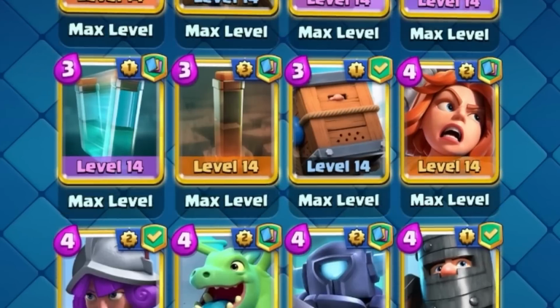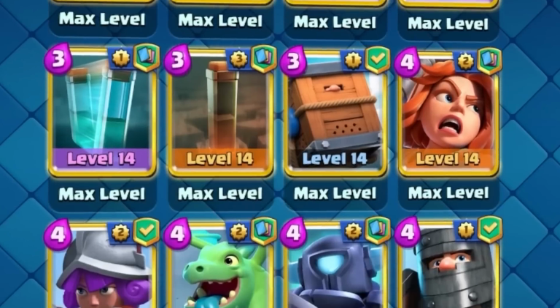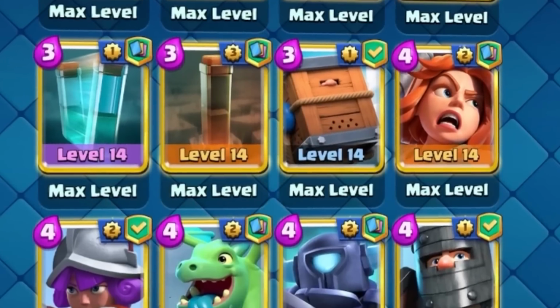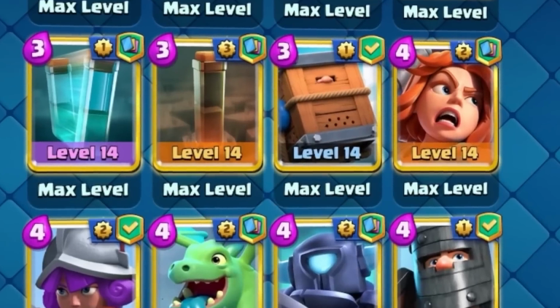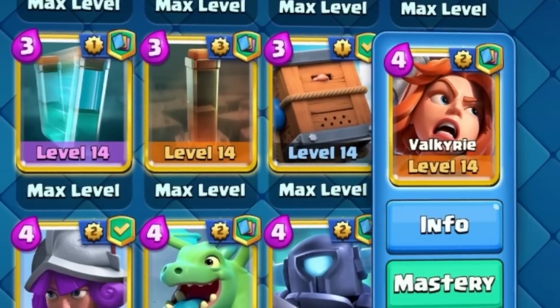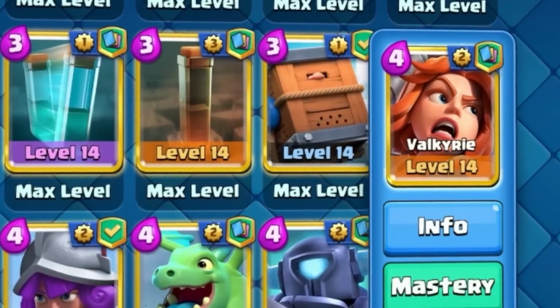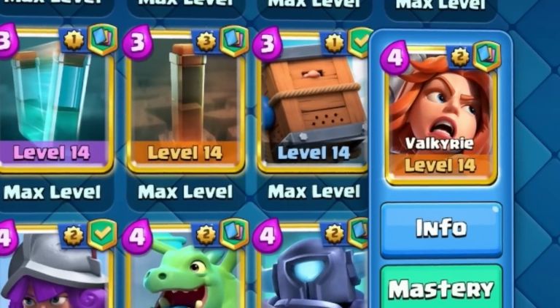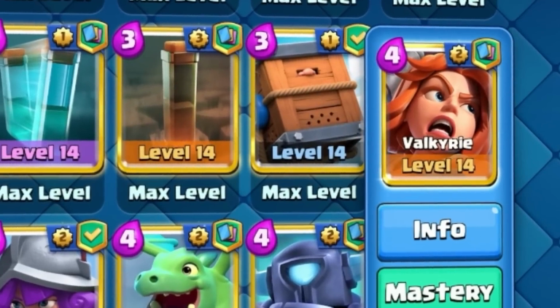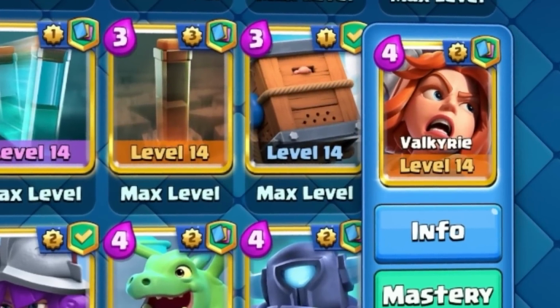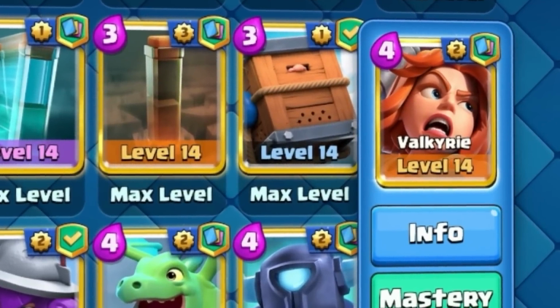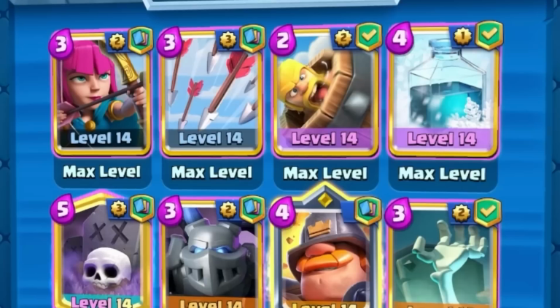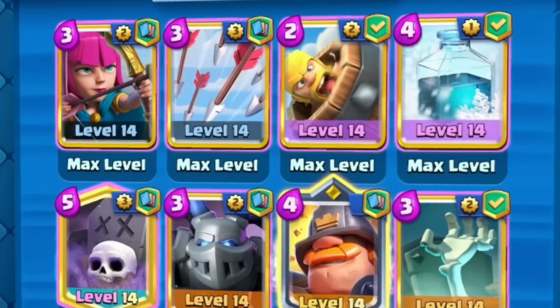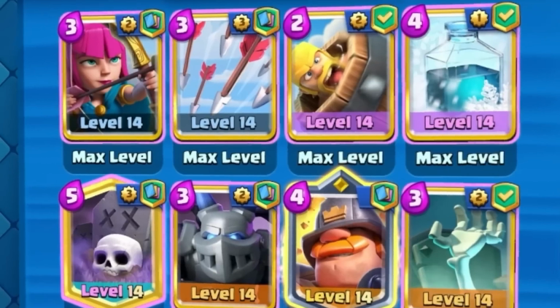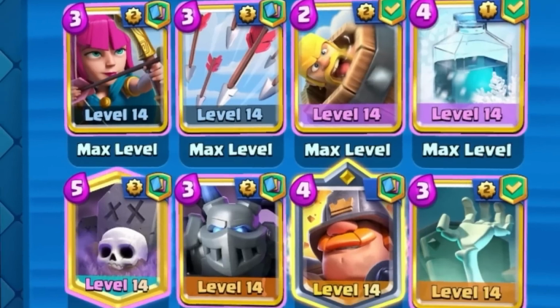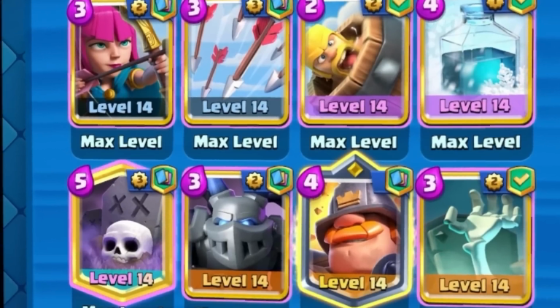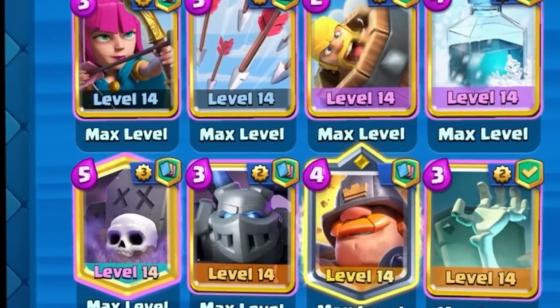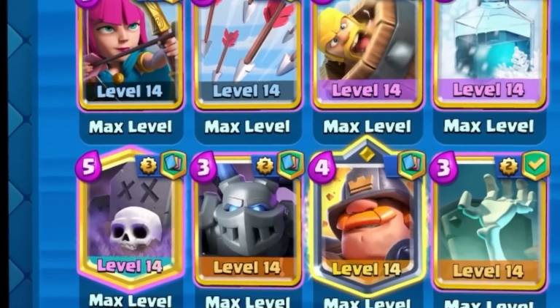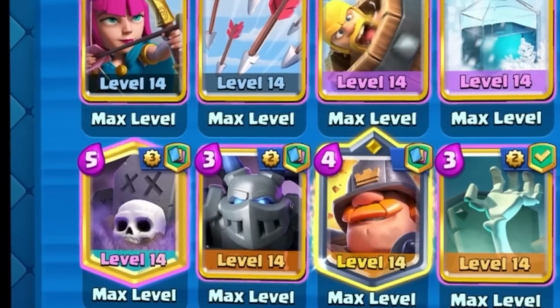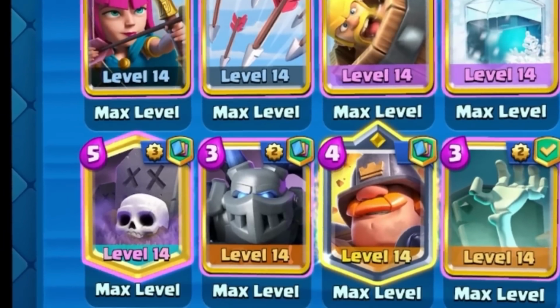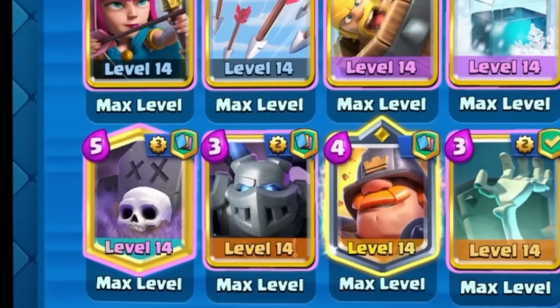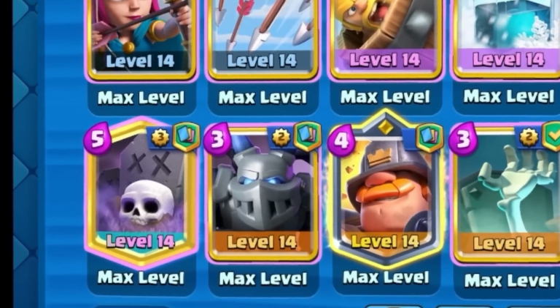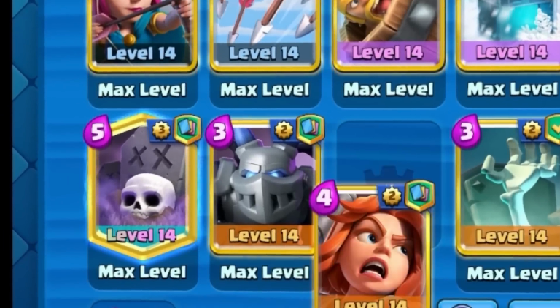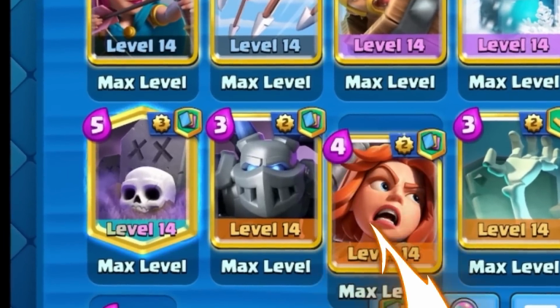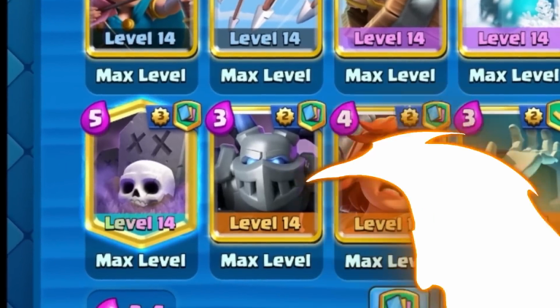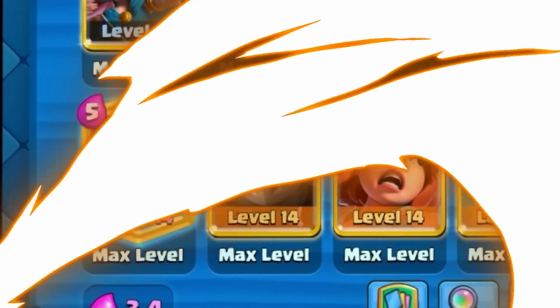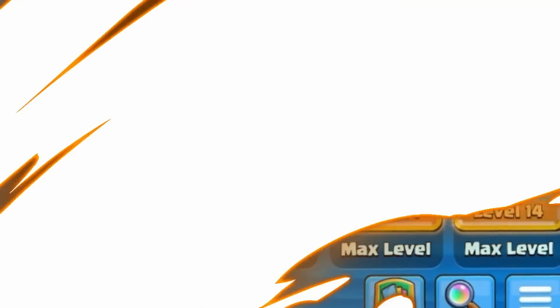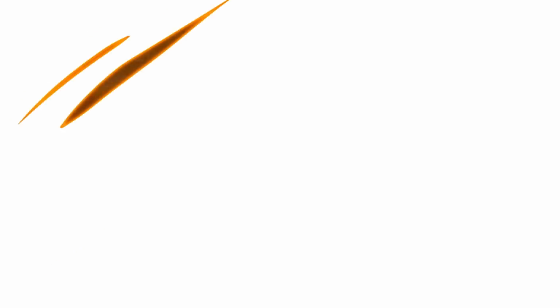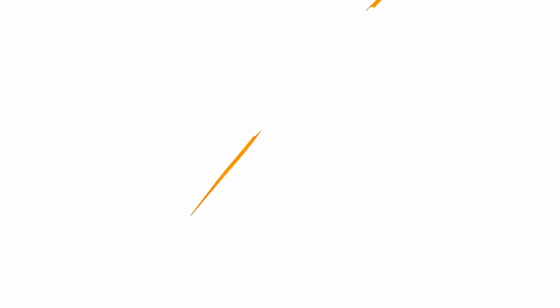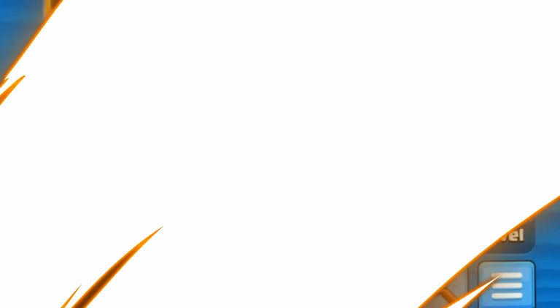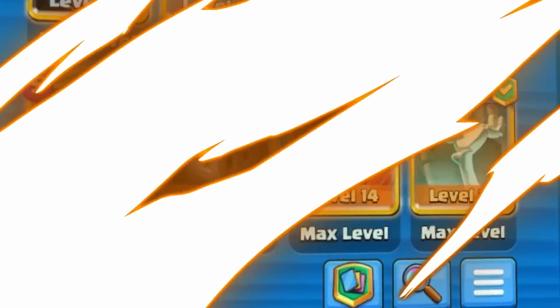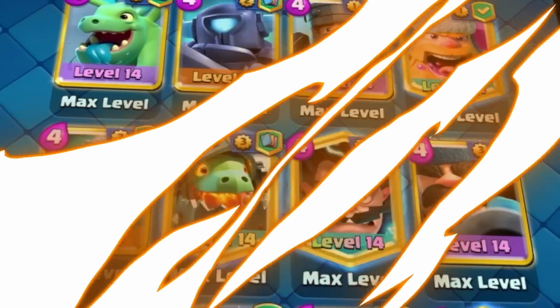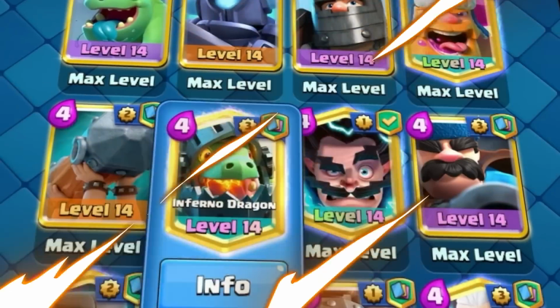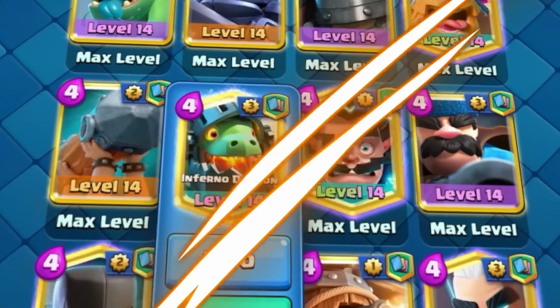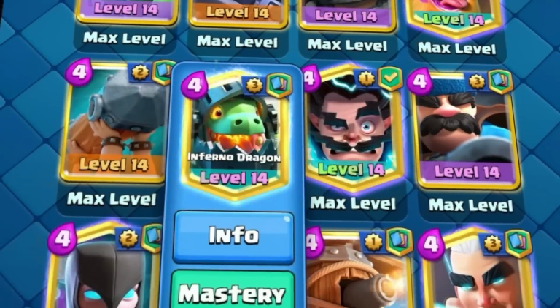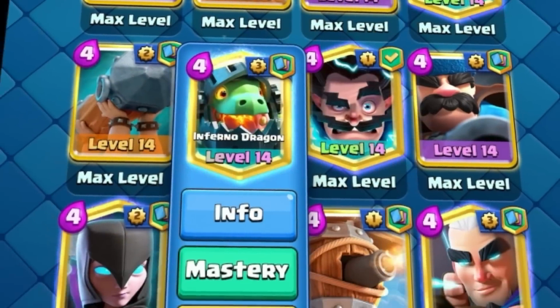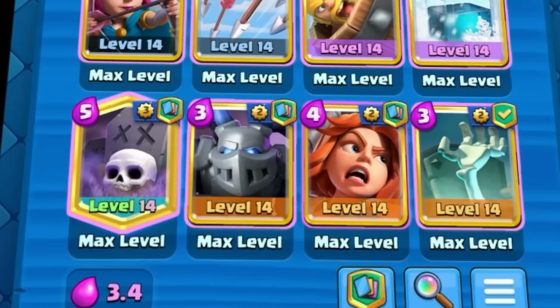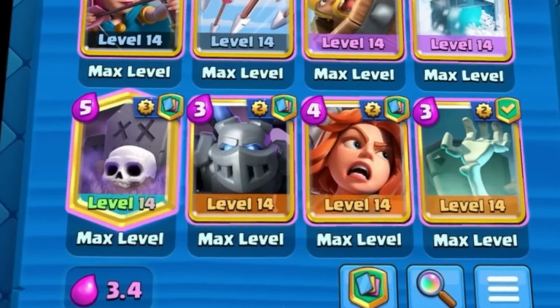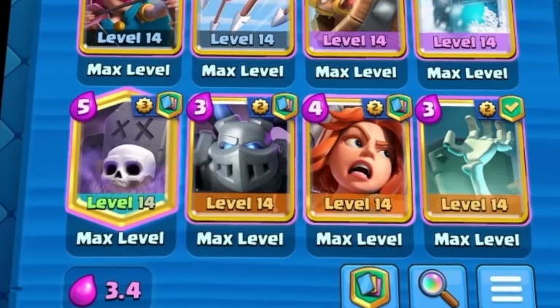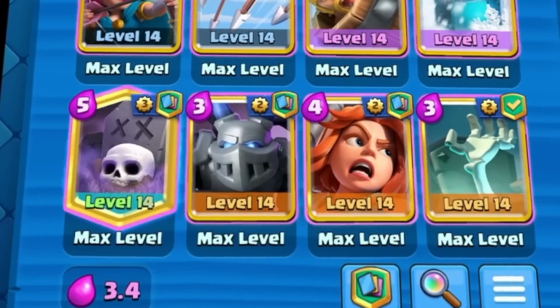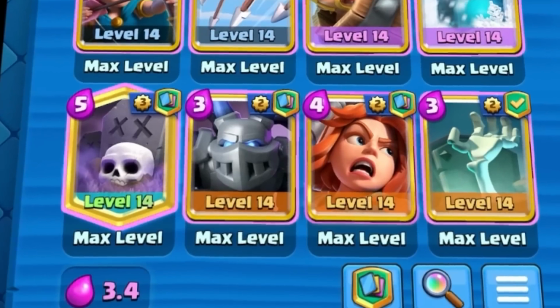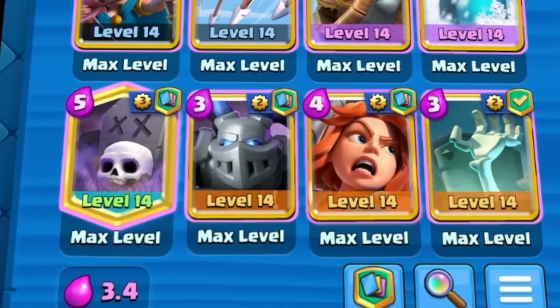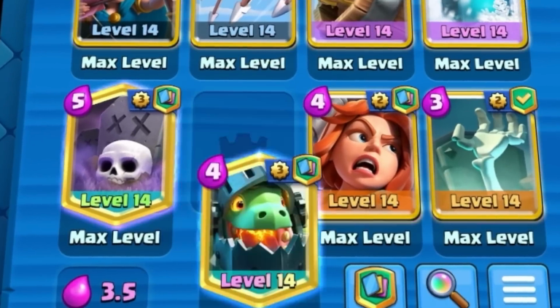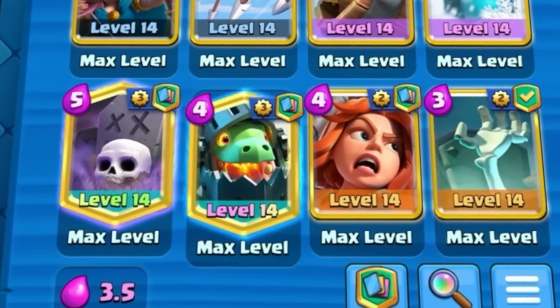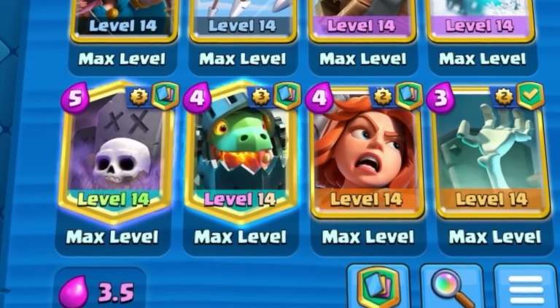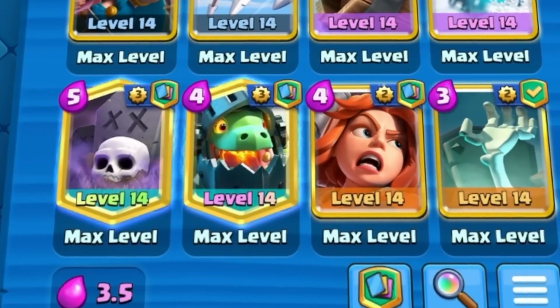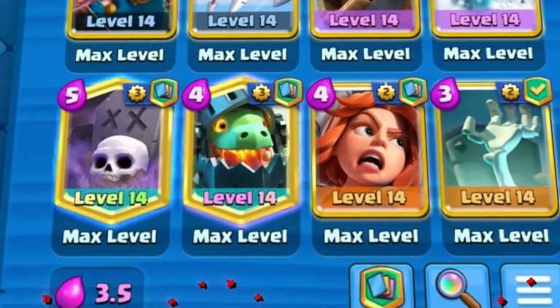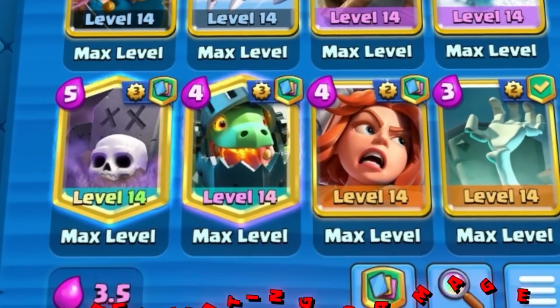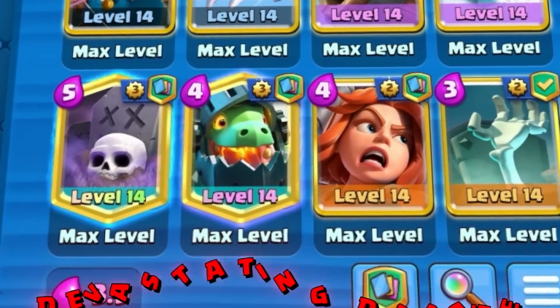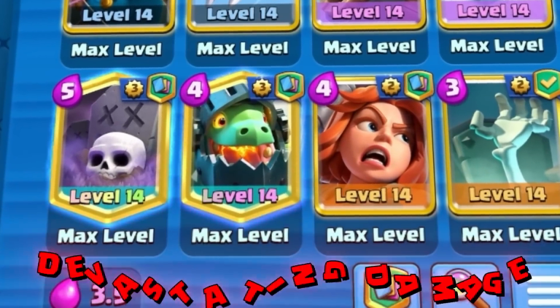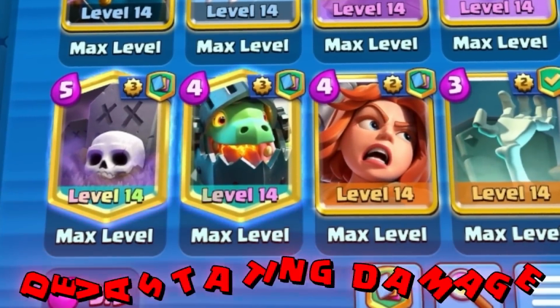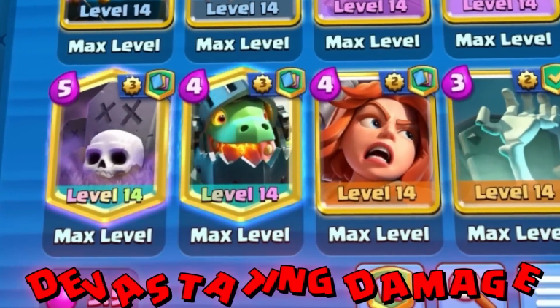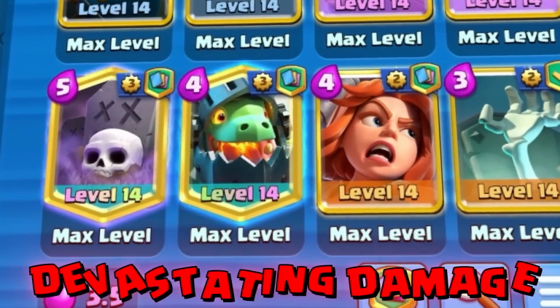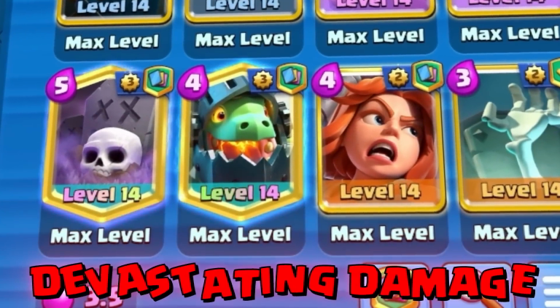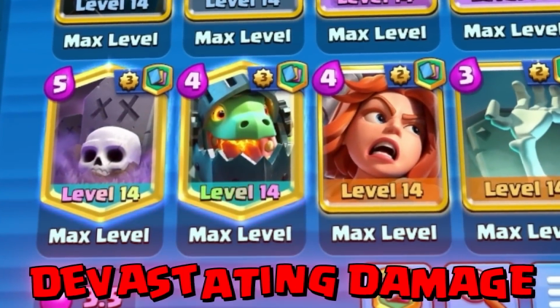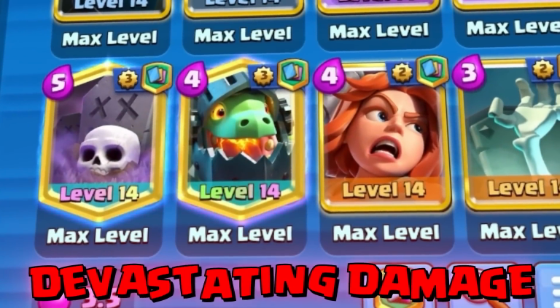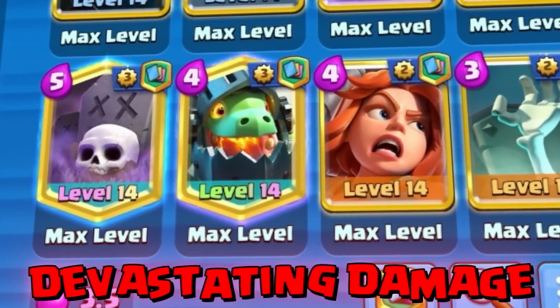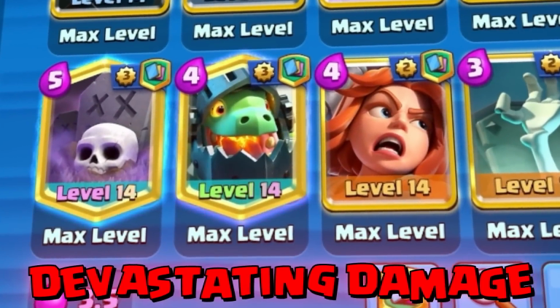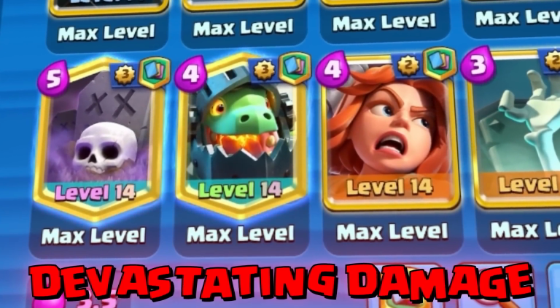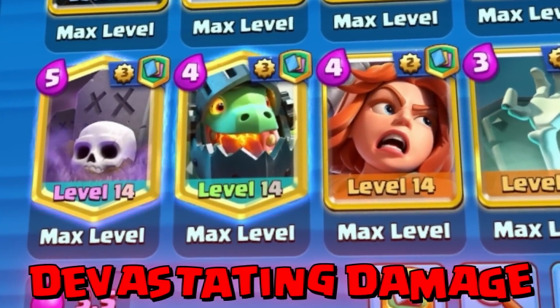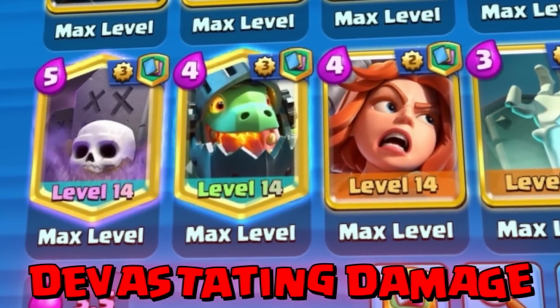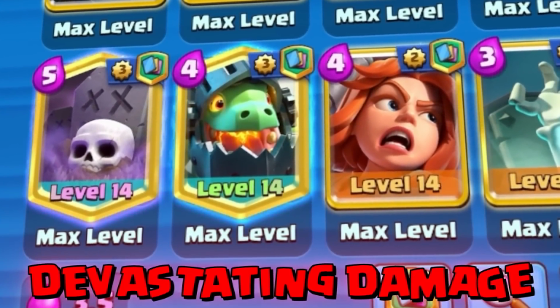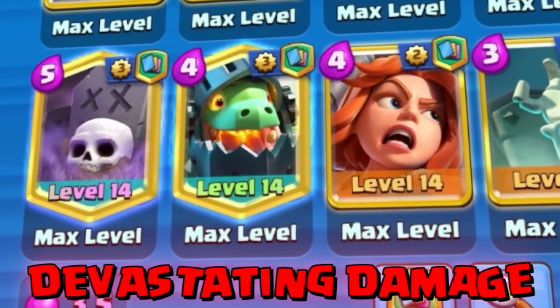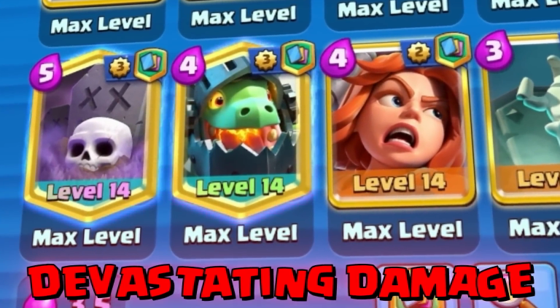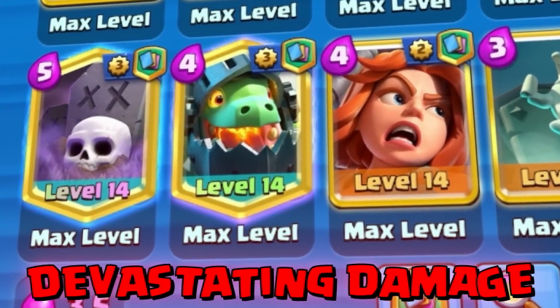If you don't have Mighty Miner, use Valkyrie instead, and if you're gonna do that, swap Mega Minion for Inferno Dragon so you still have that devastating damage potential.